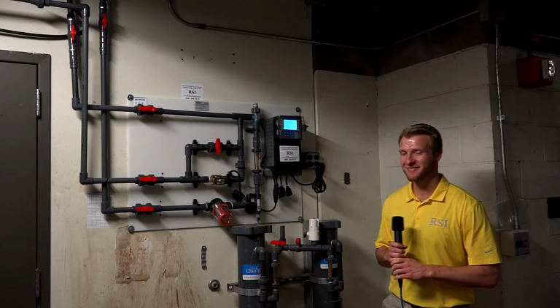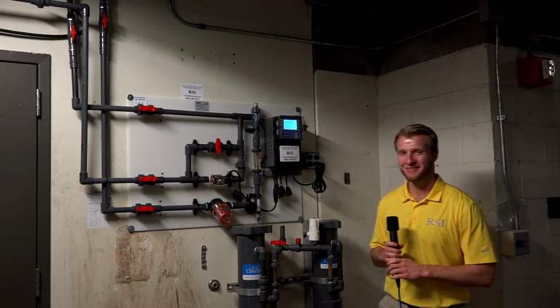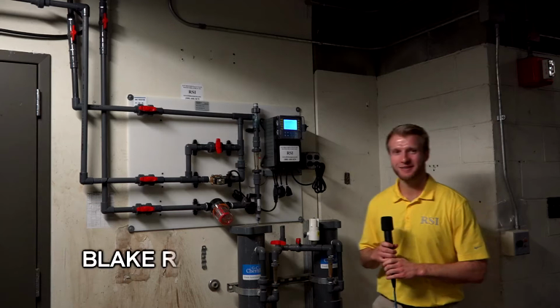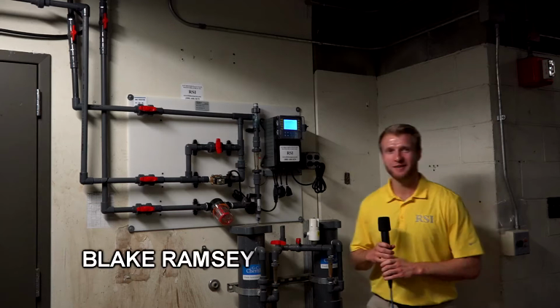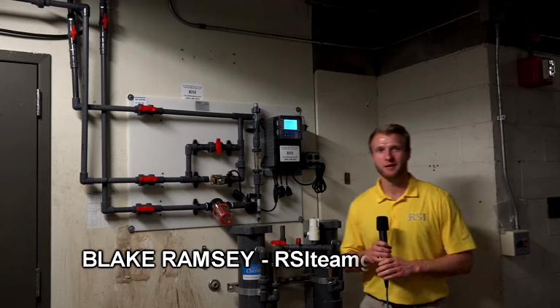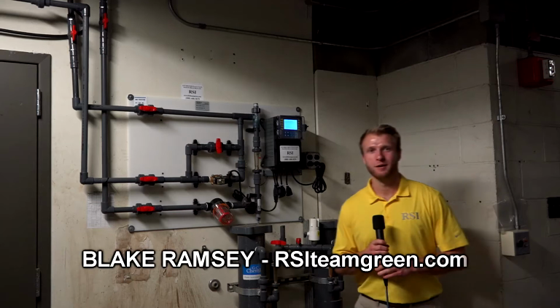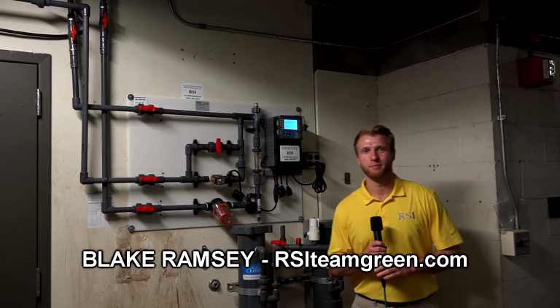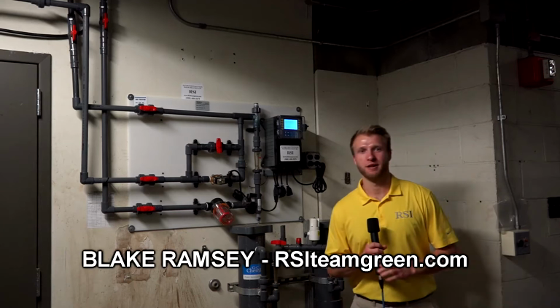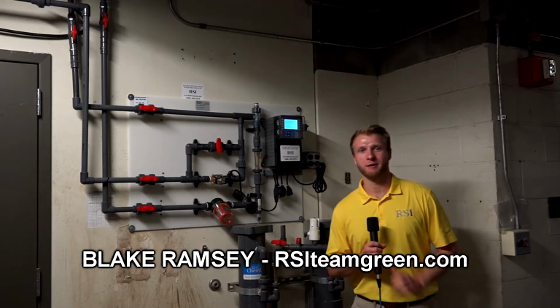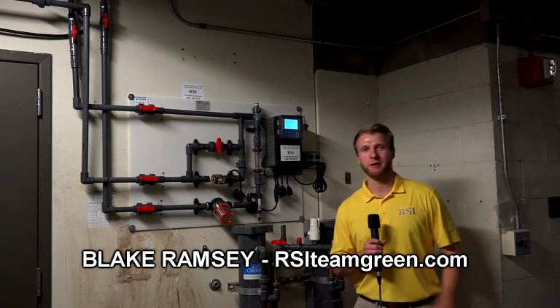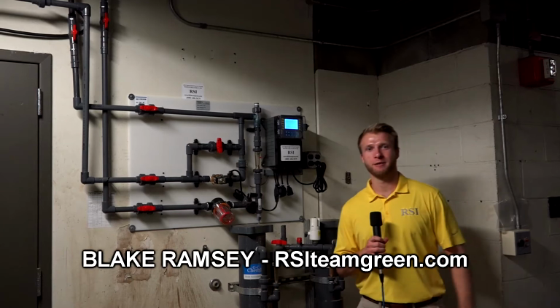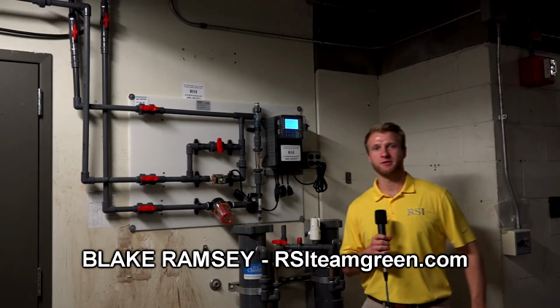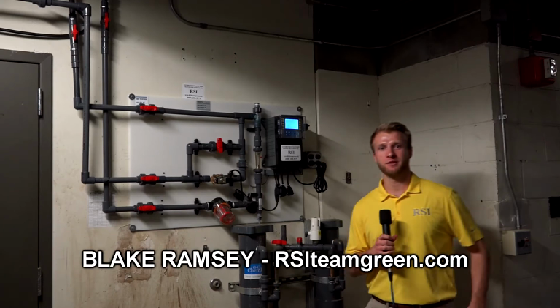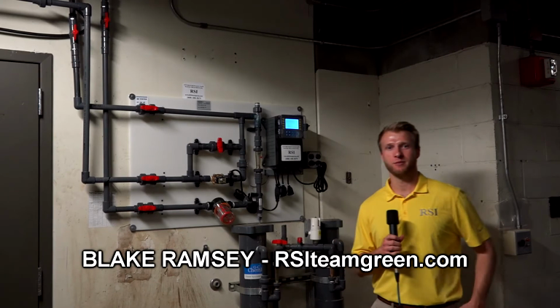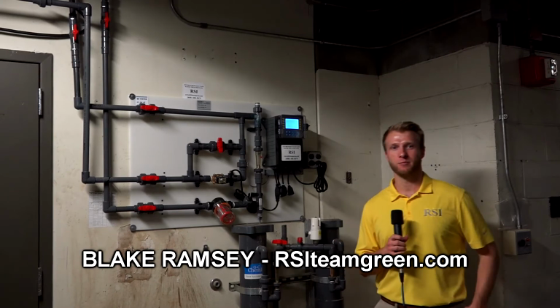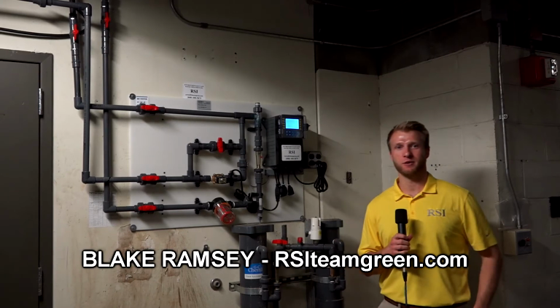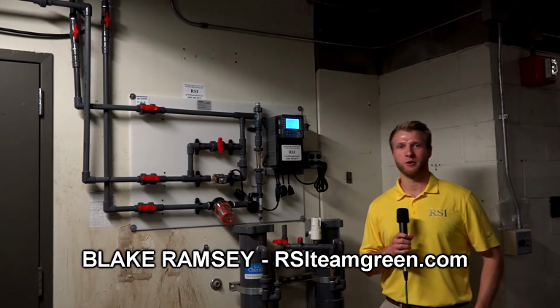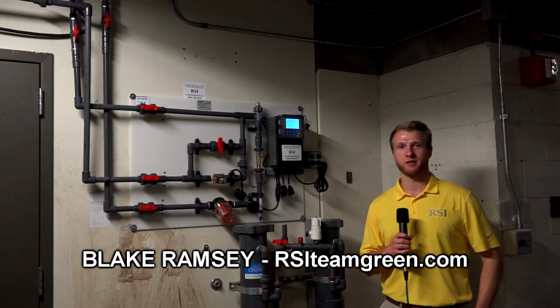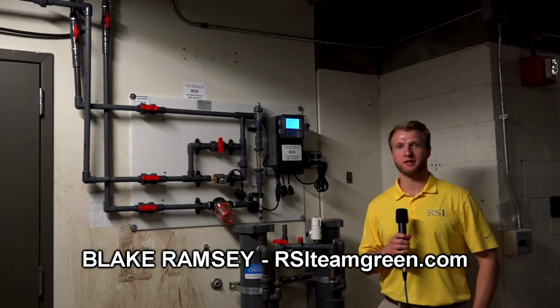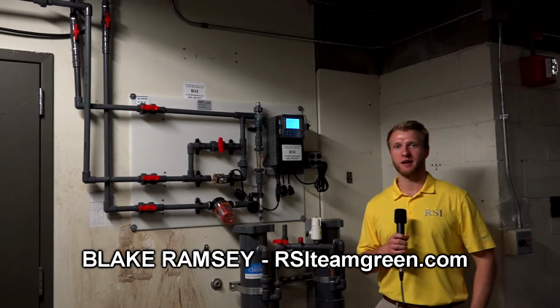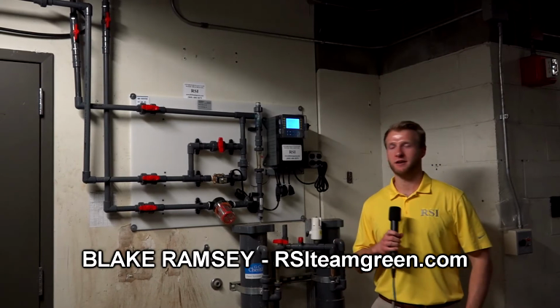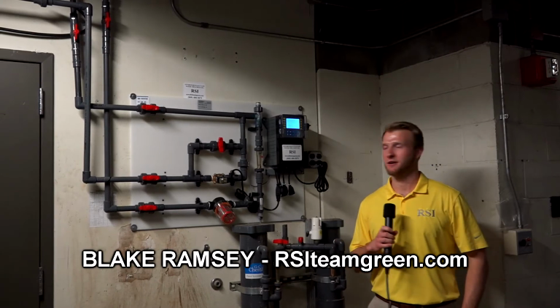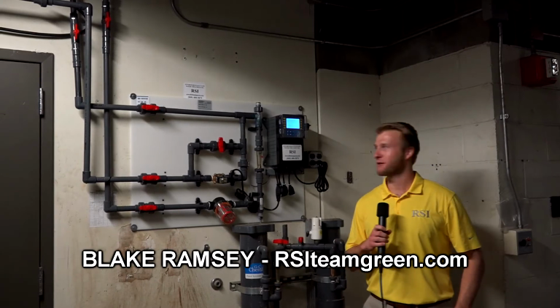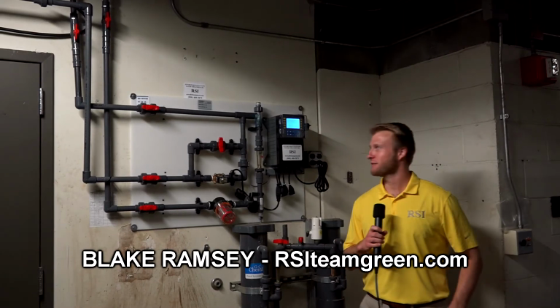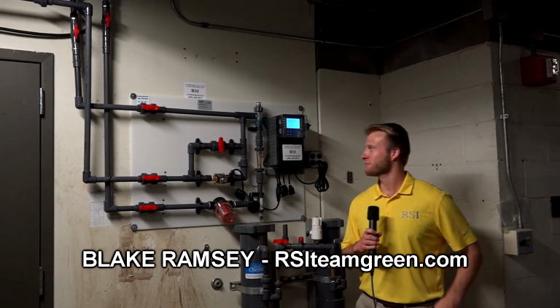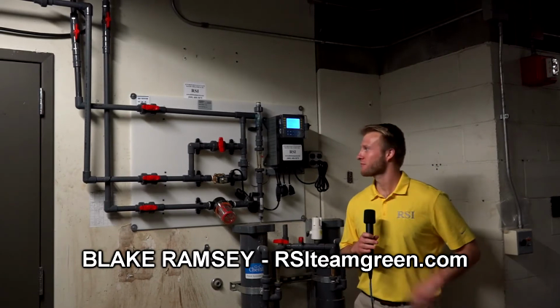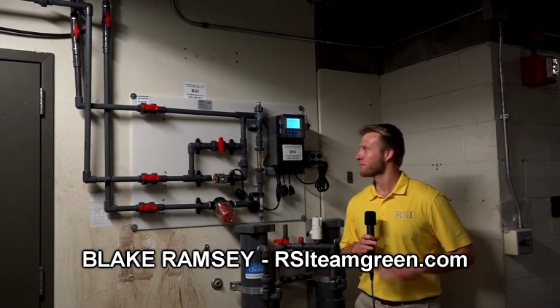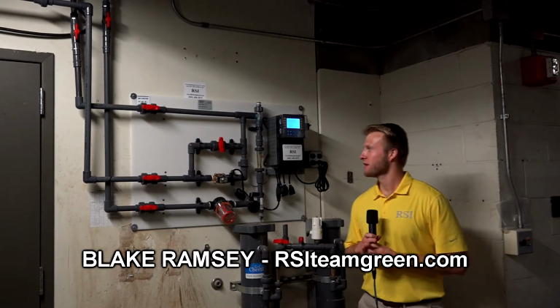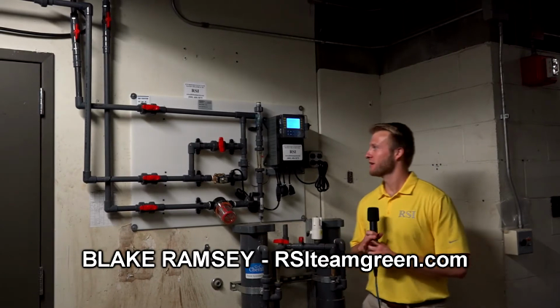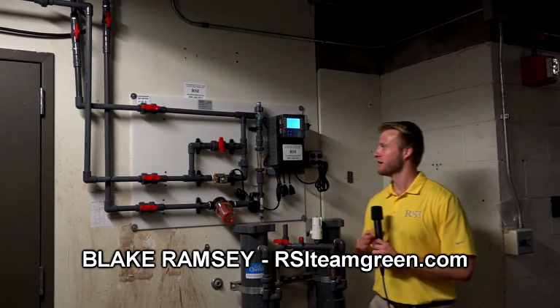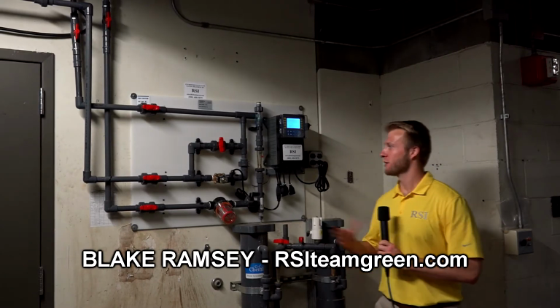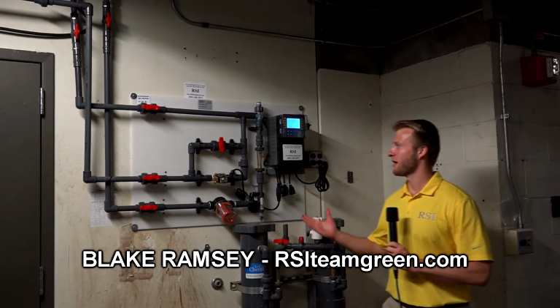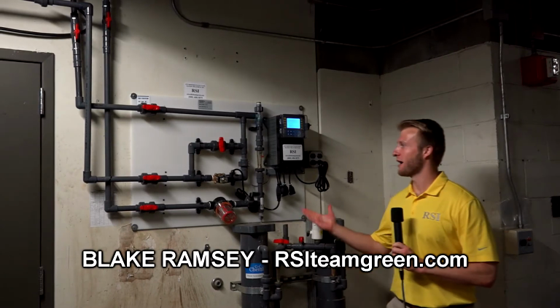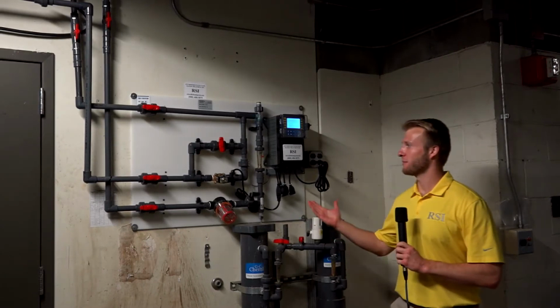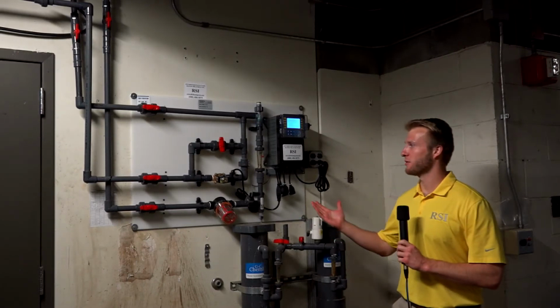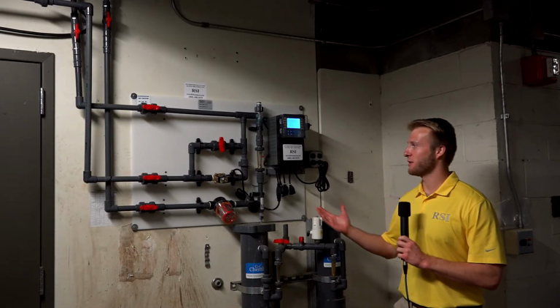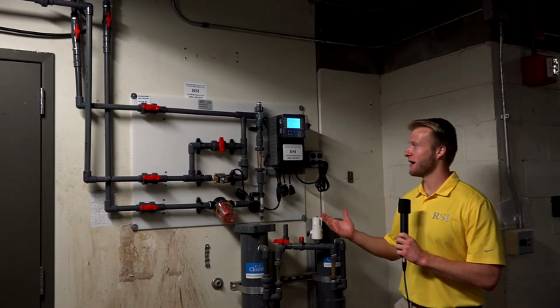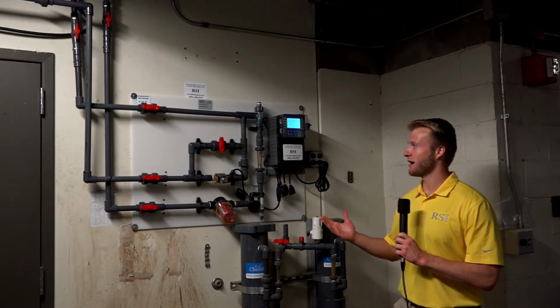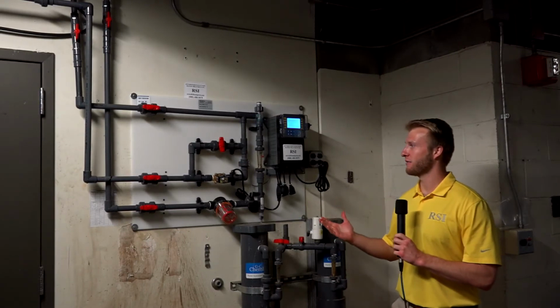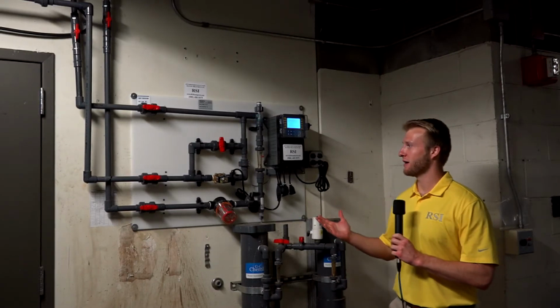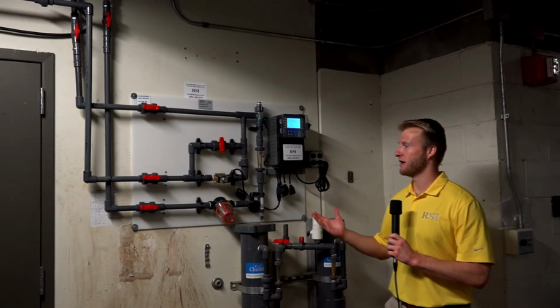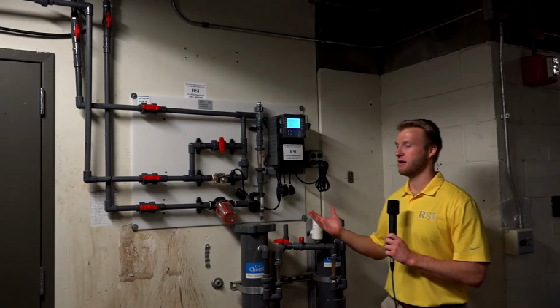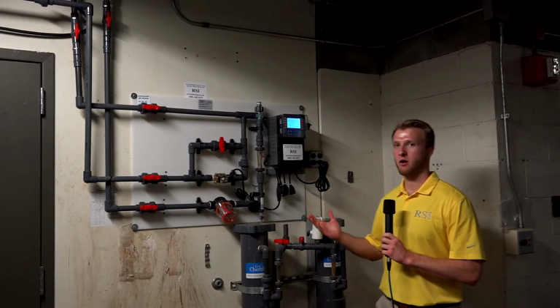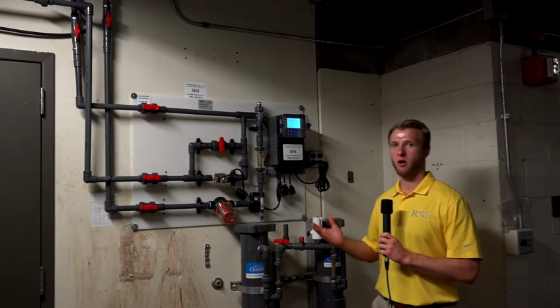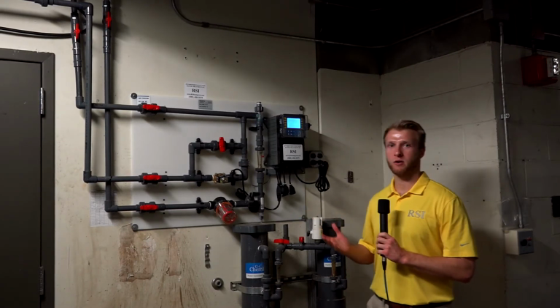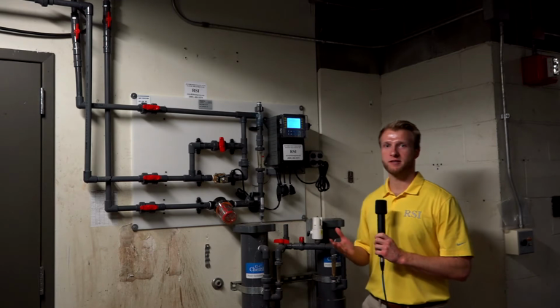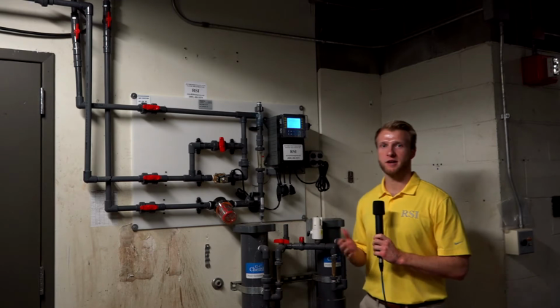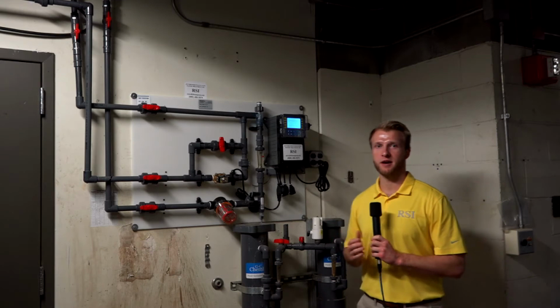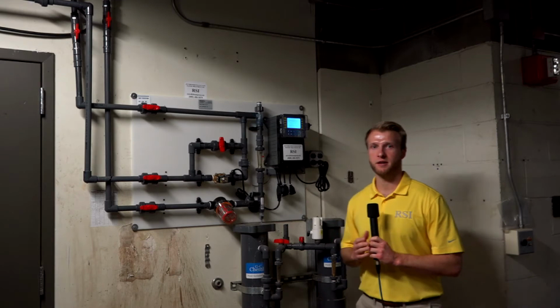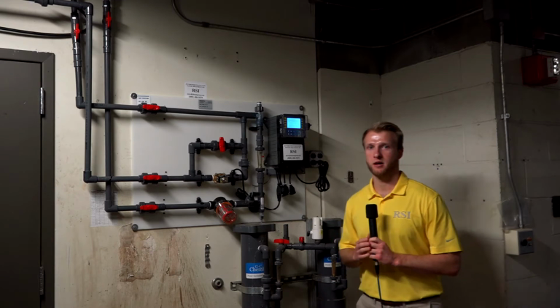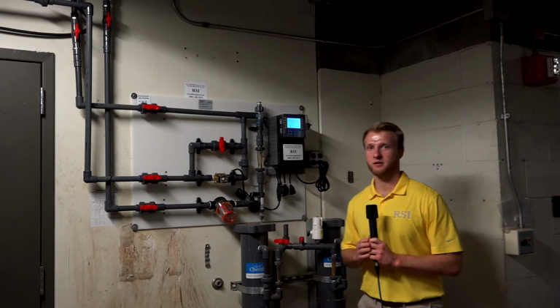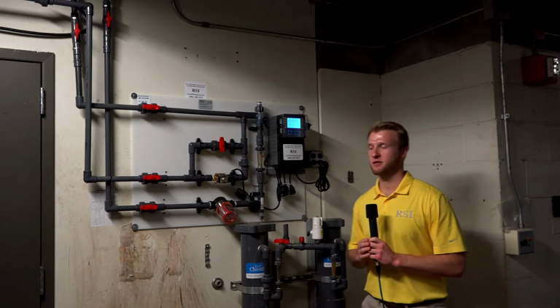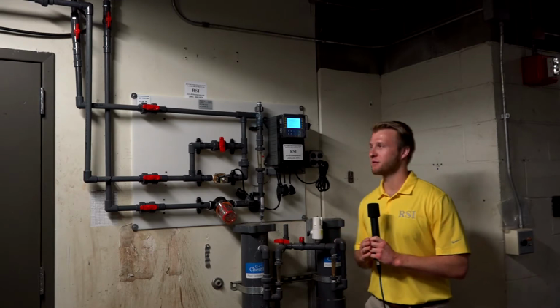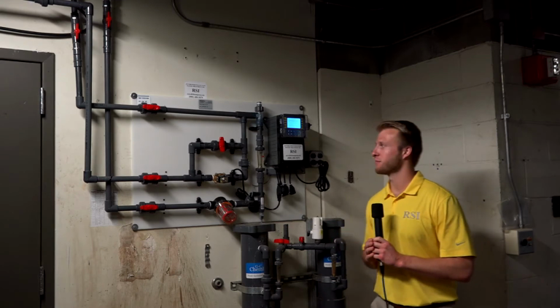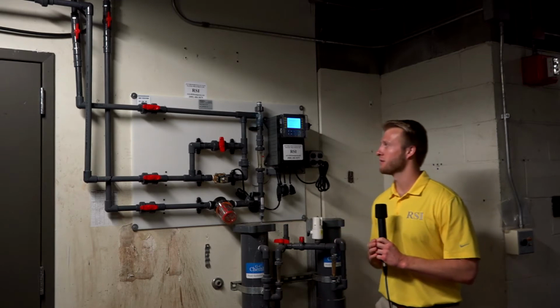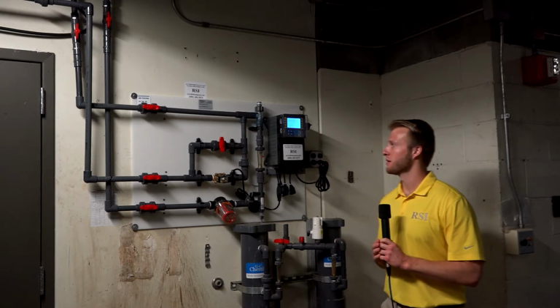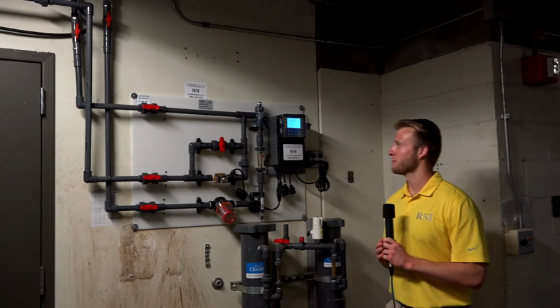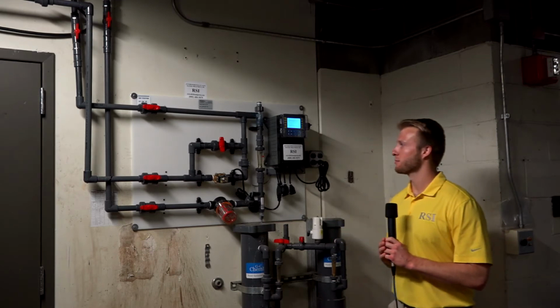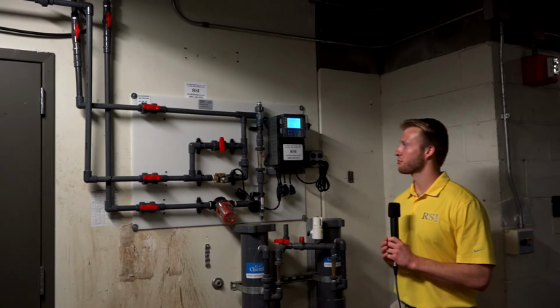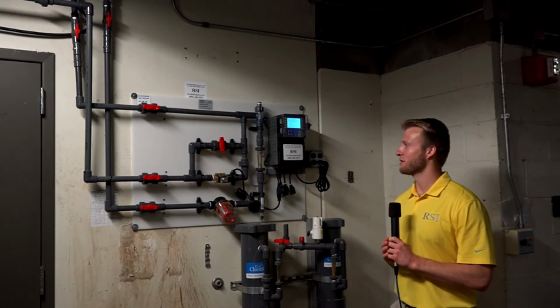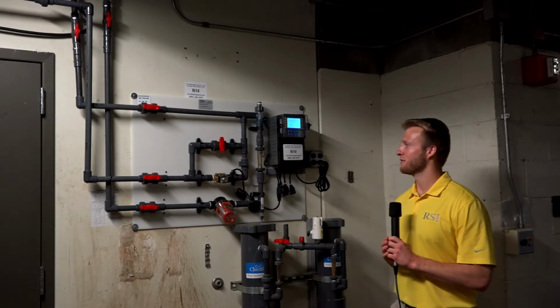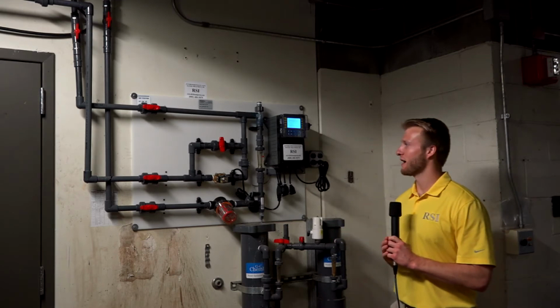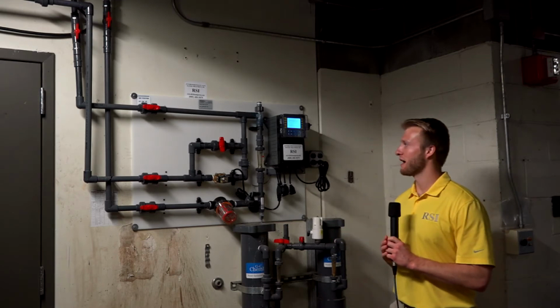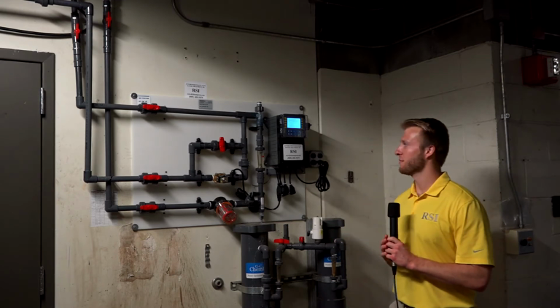Blake Ramsey with RSI here. Behind me we have a RSI custom prefab.